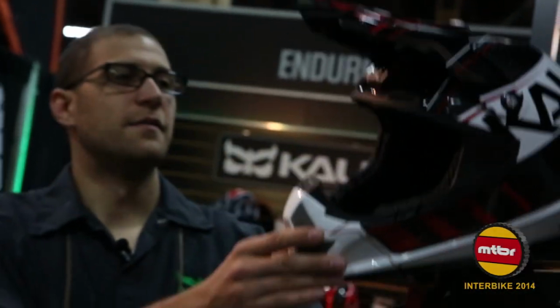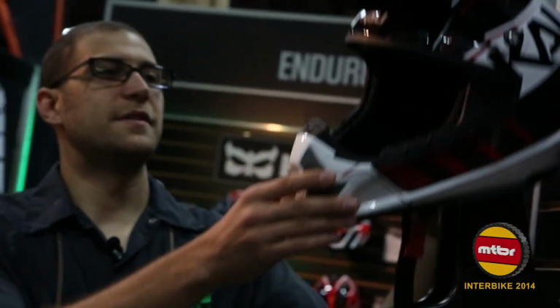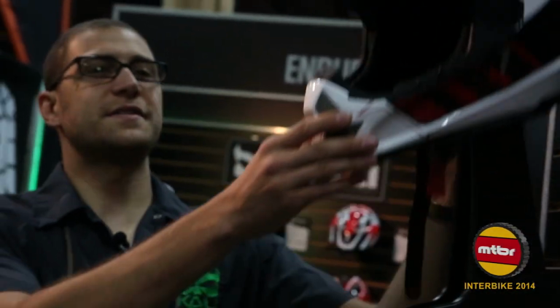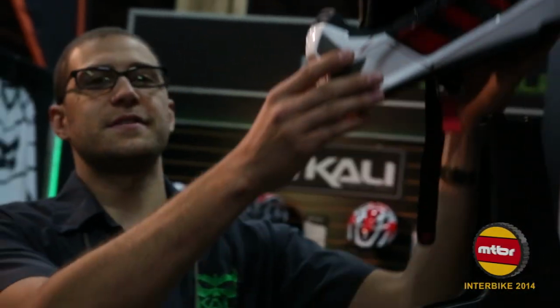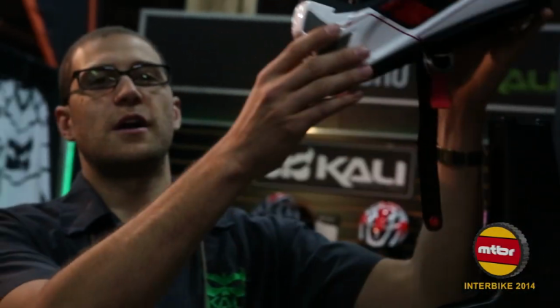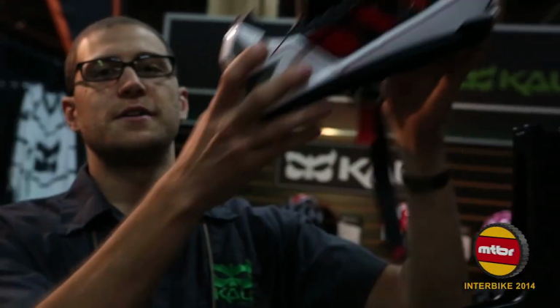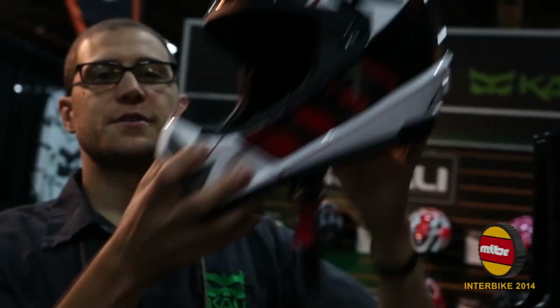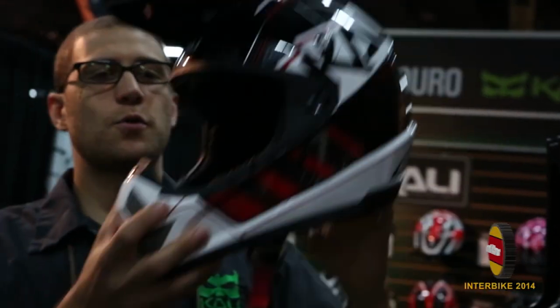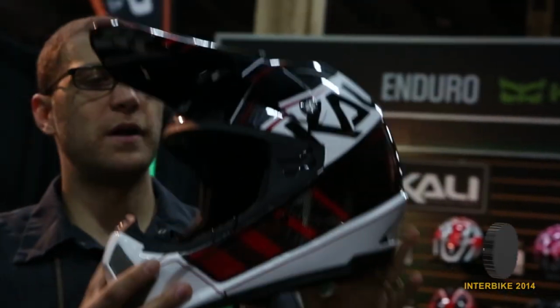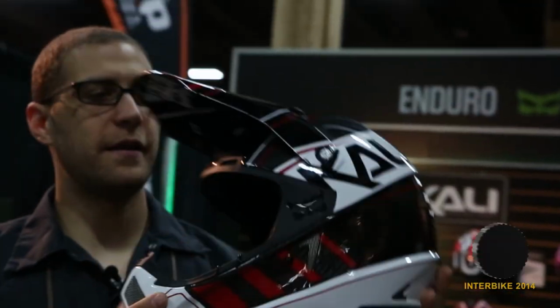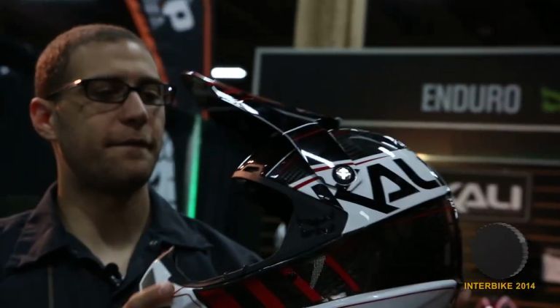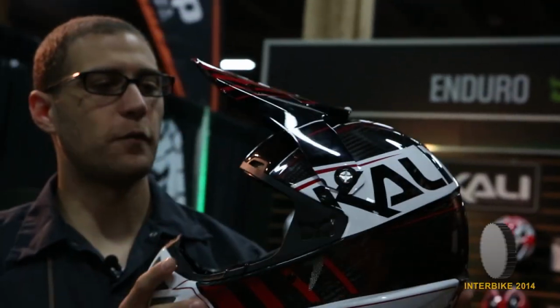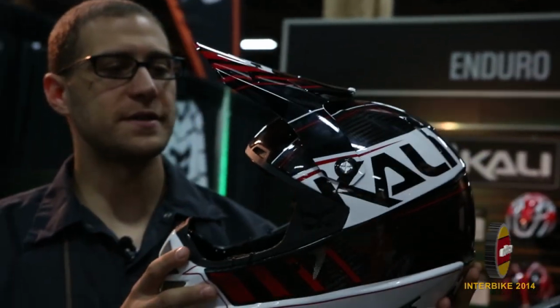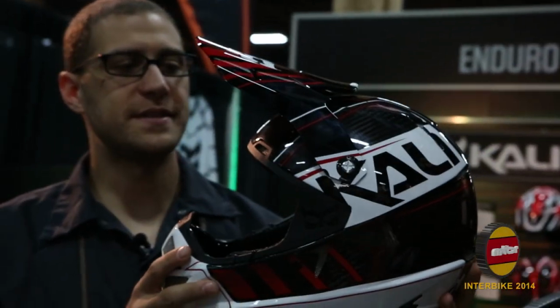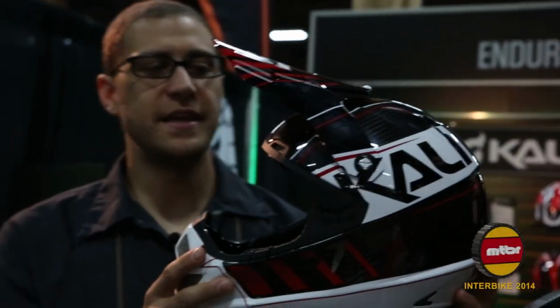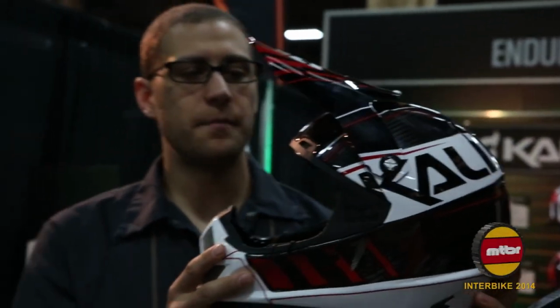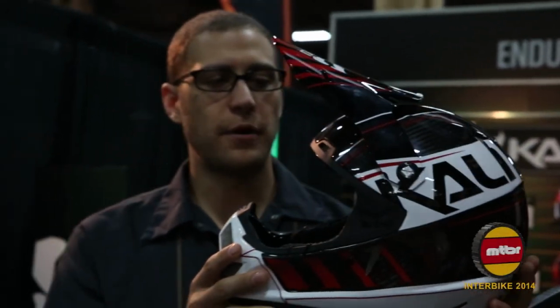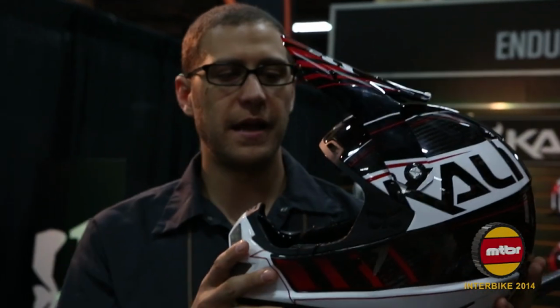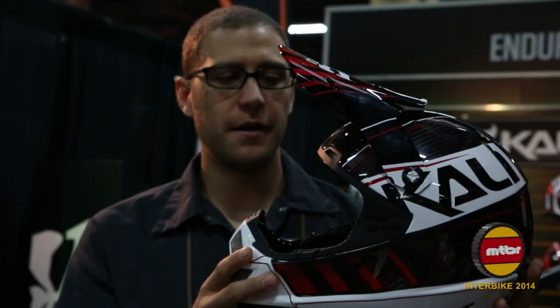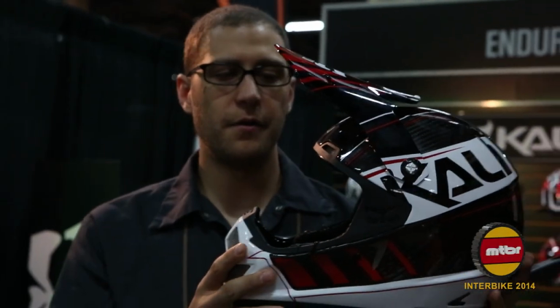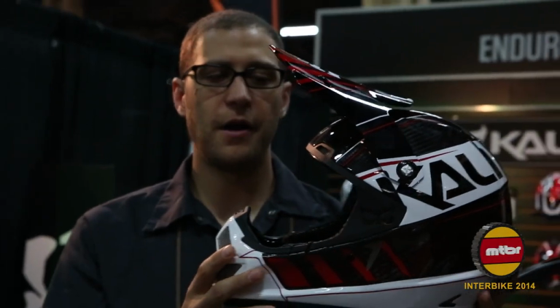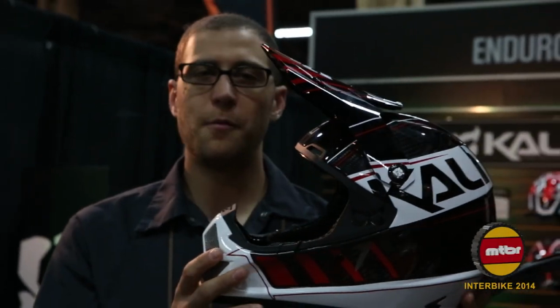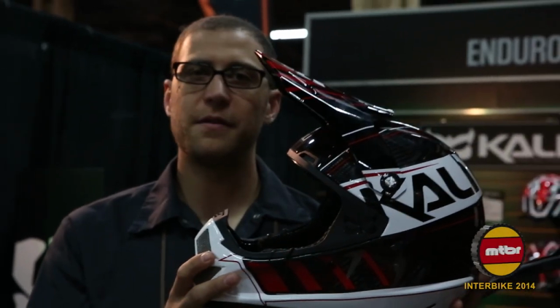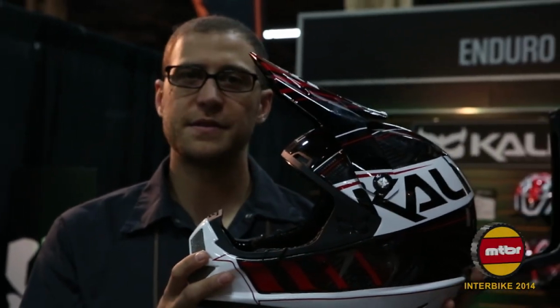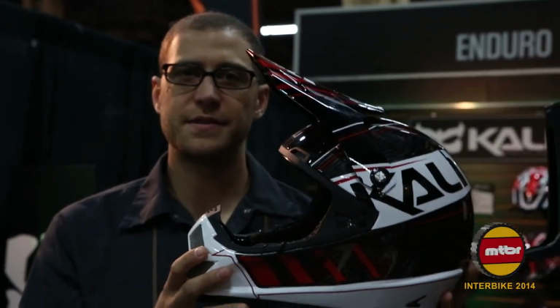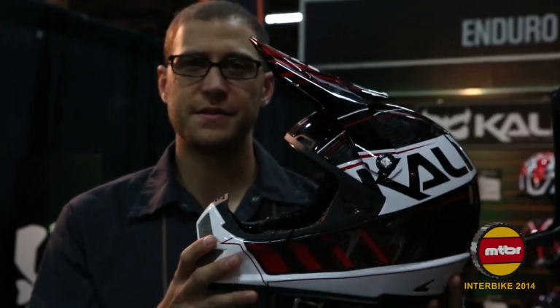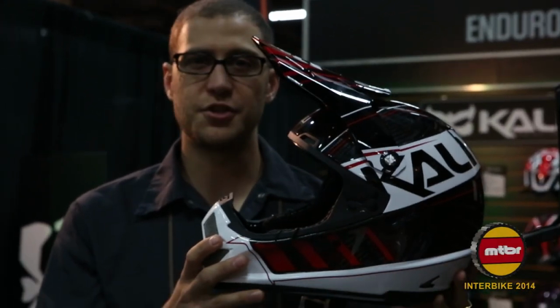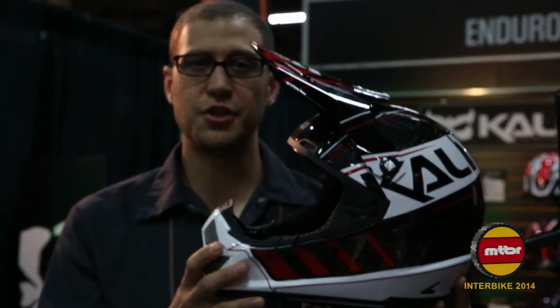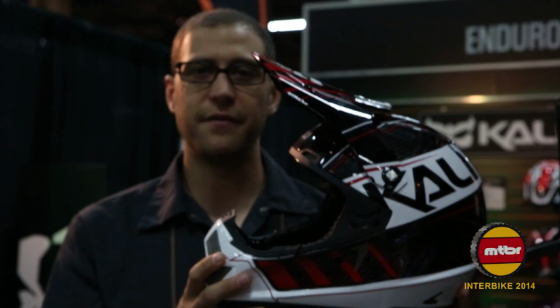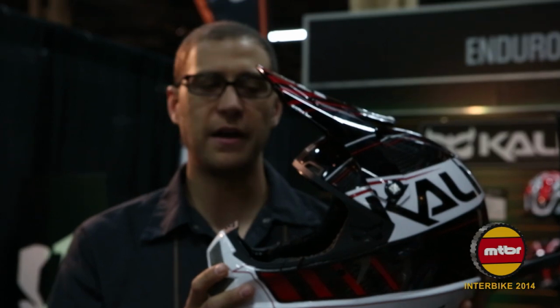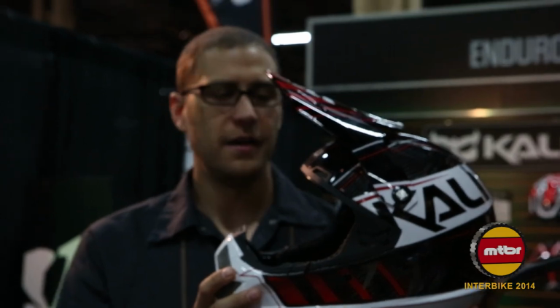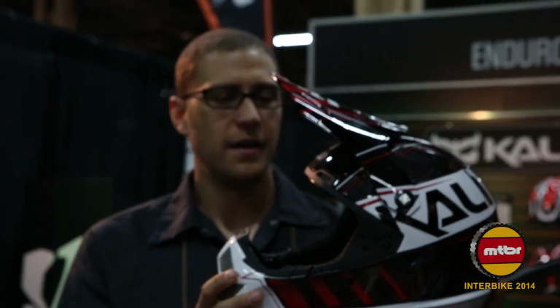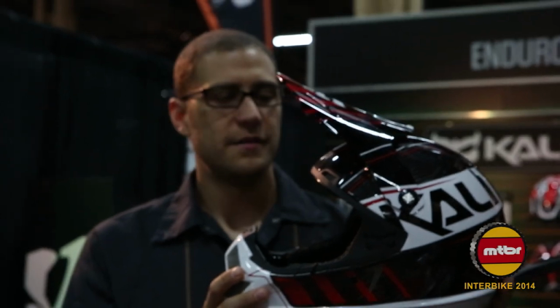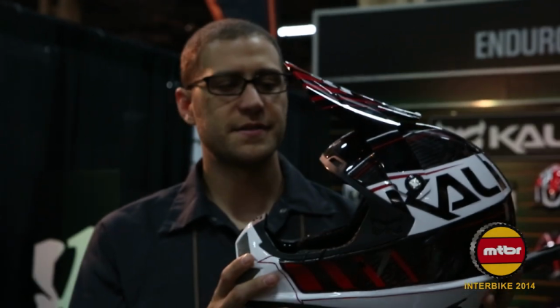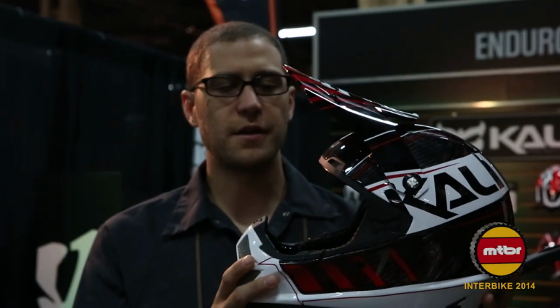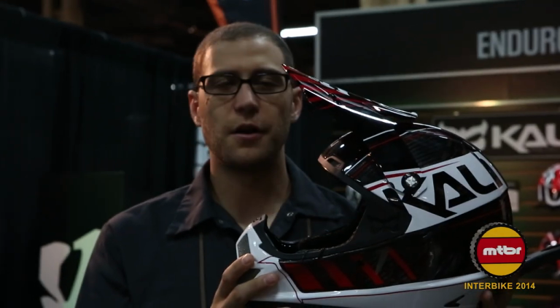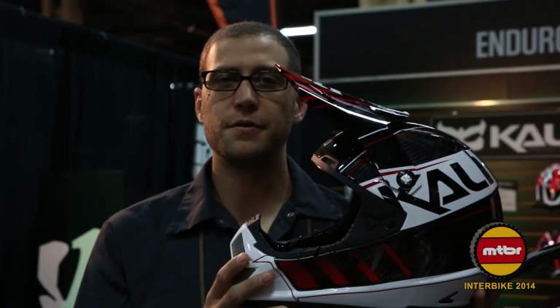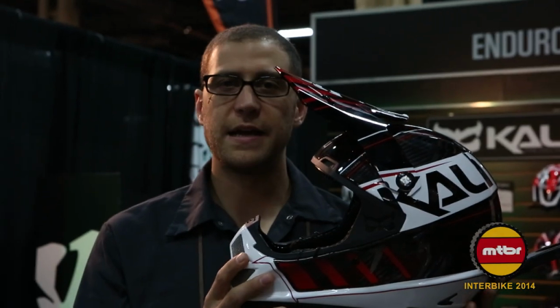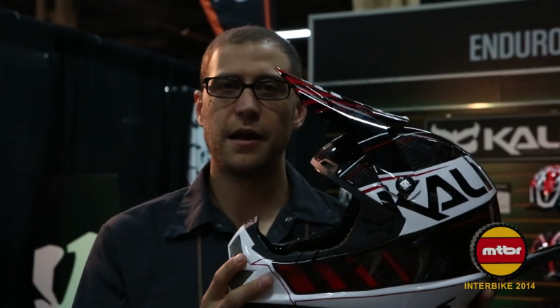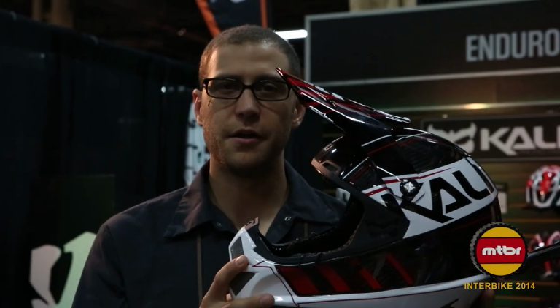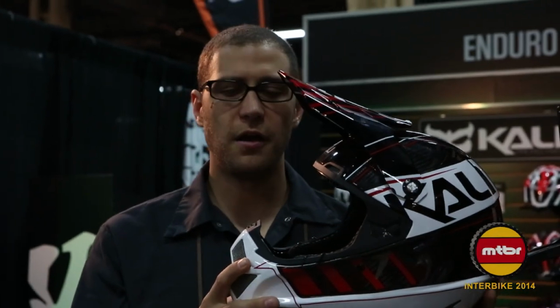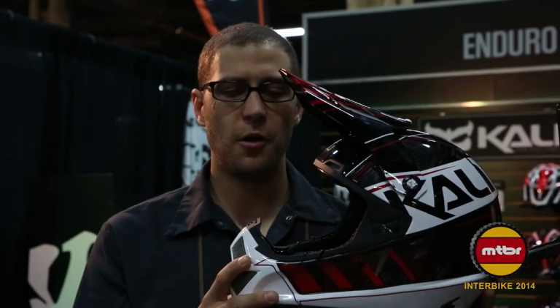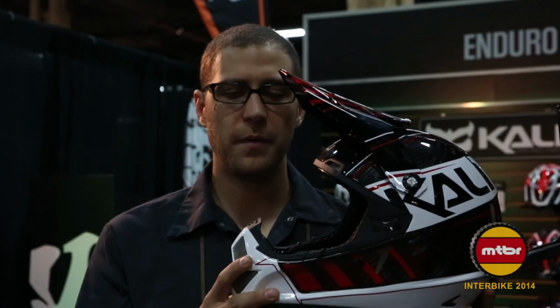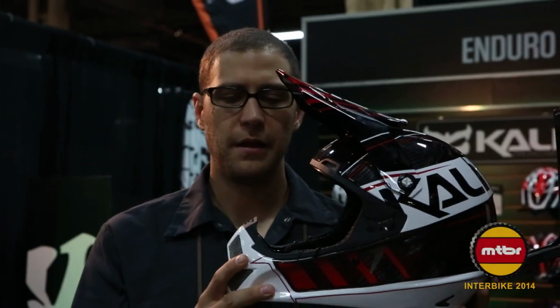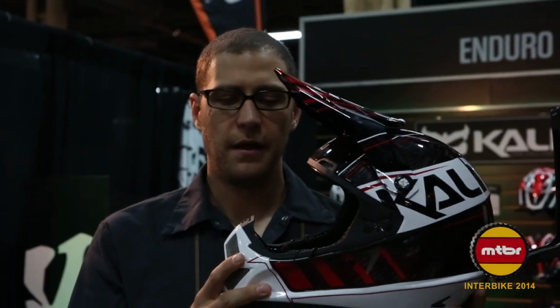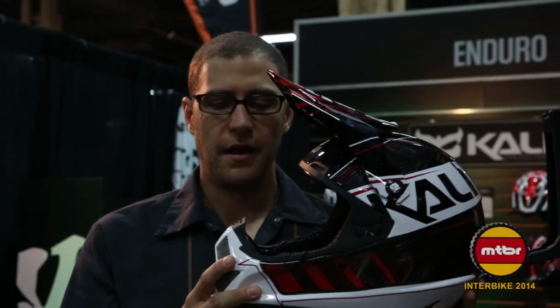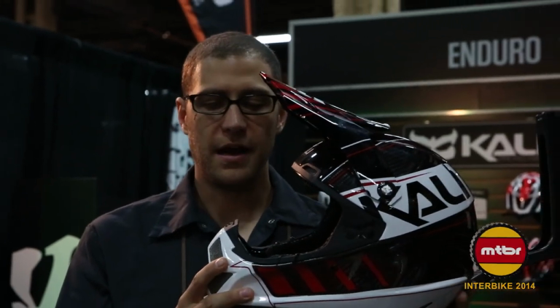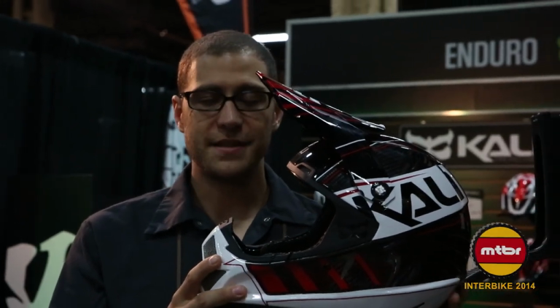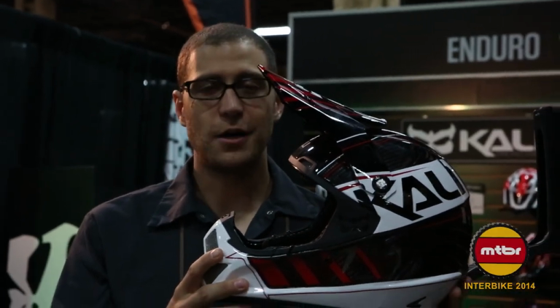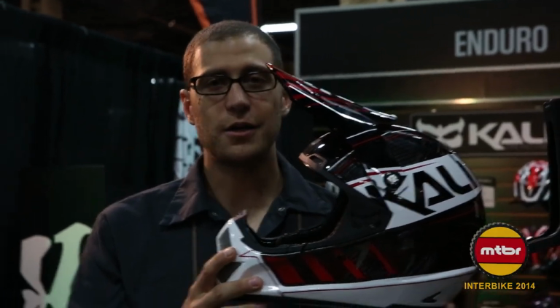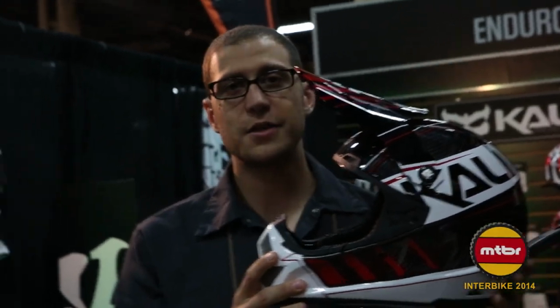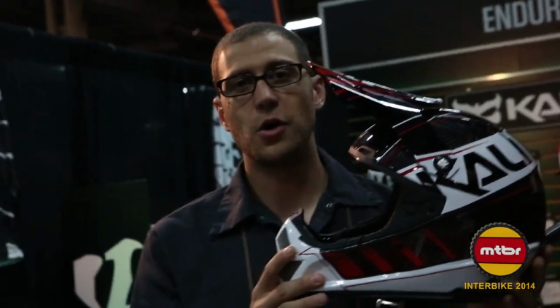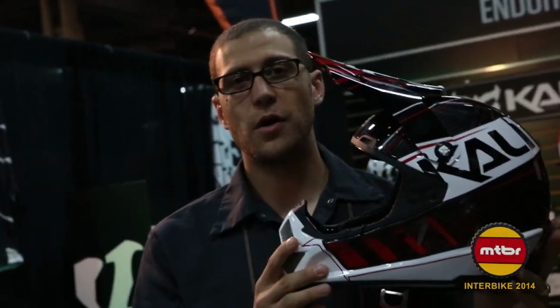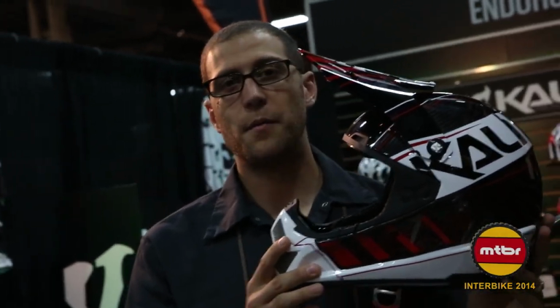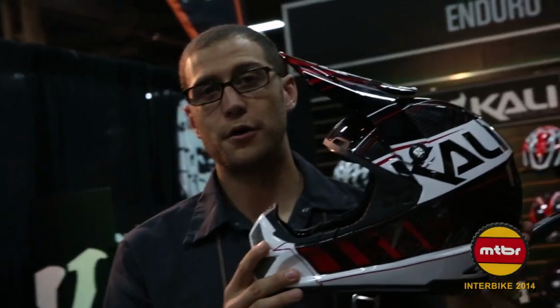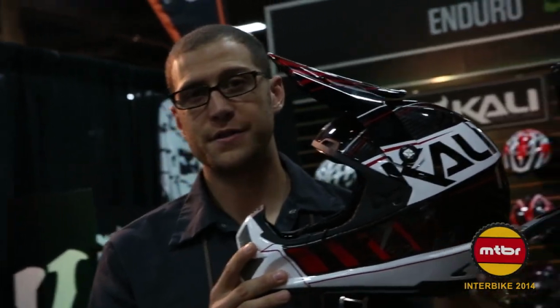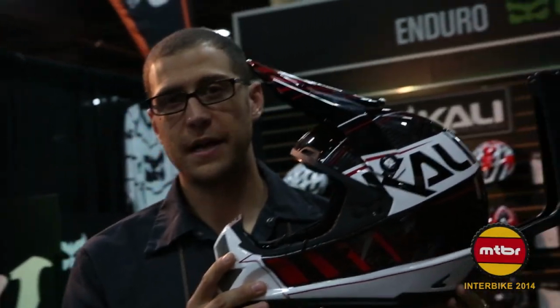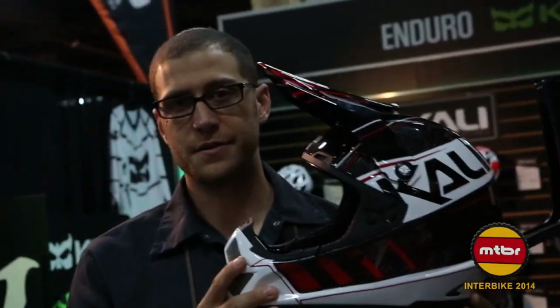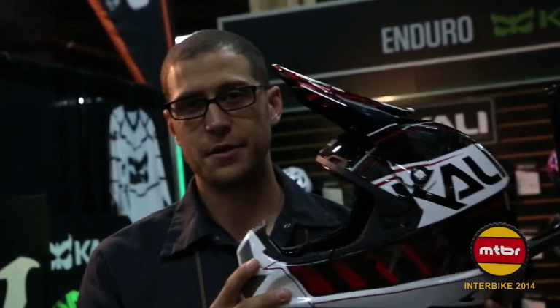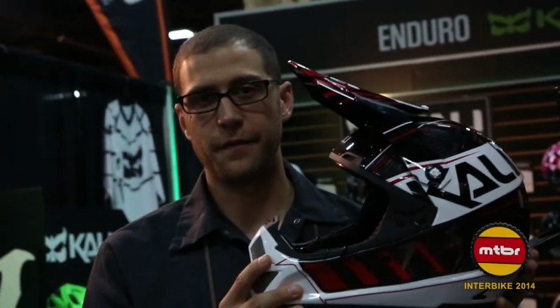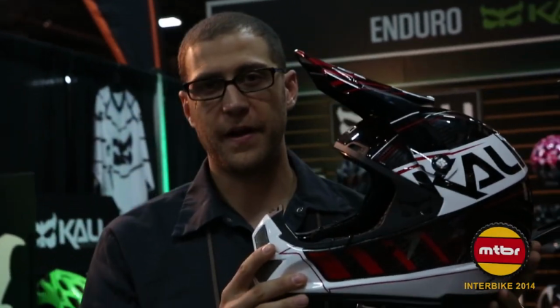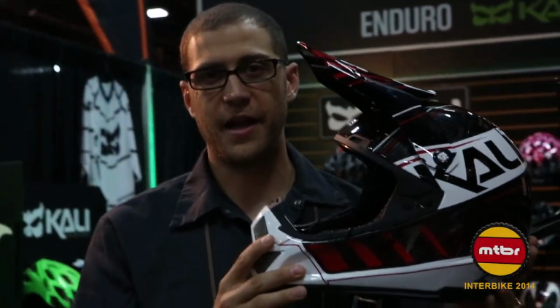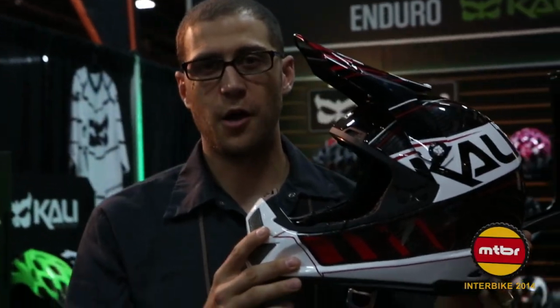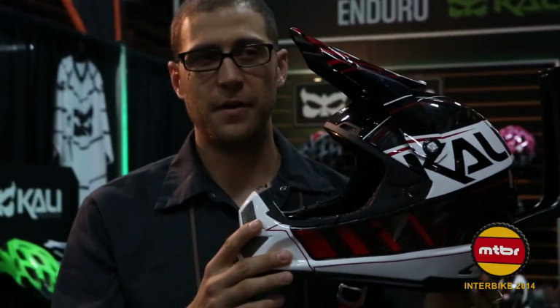This is our 2014 brand new helmet. This is the Shiva. This is our new downhill helmet. It's also a motorcycle certified helmet.